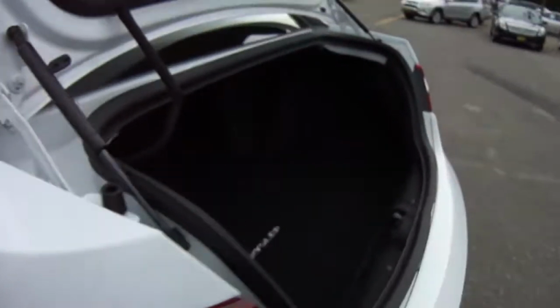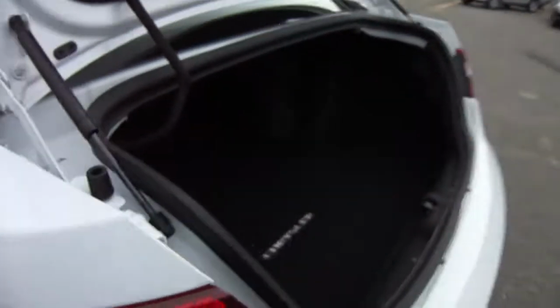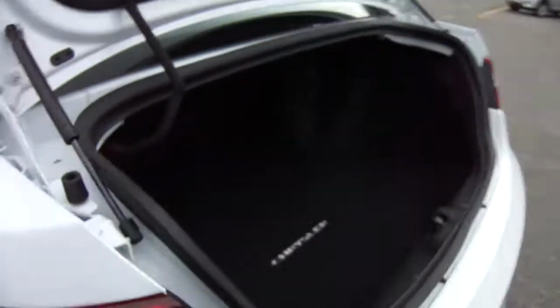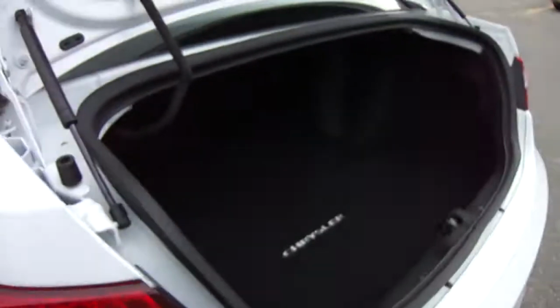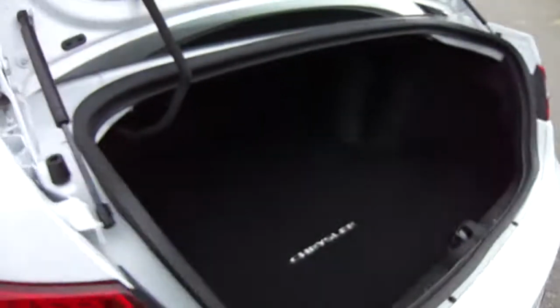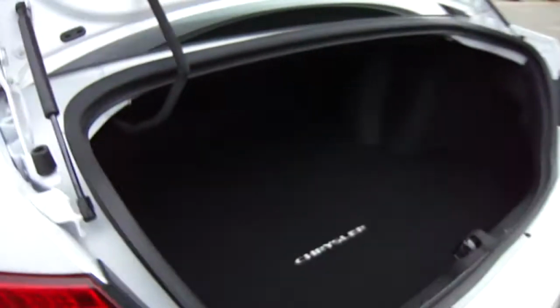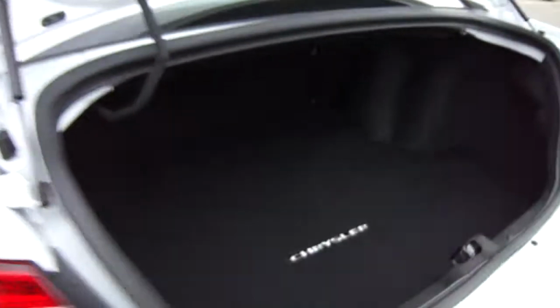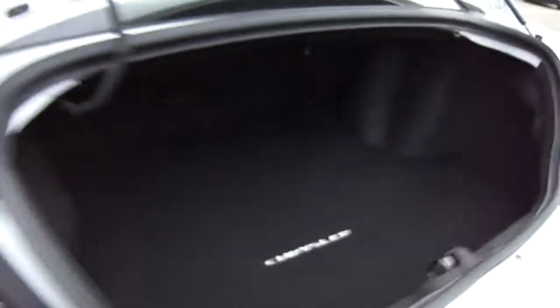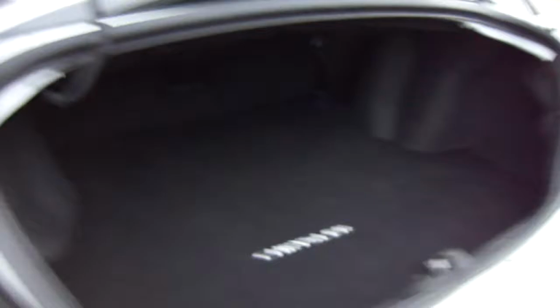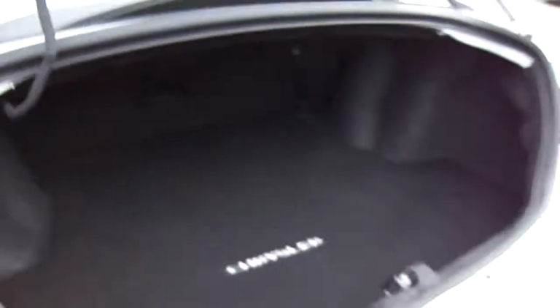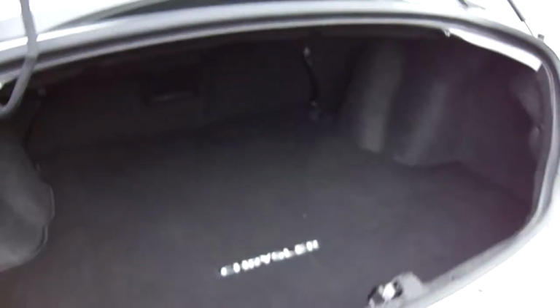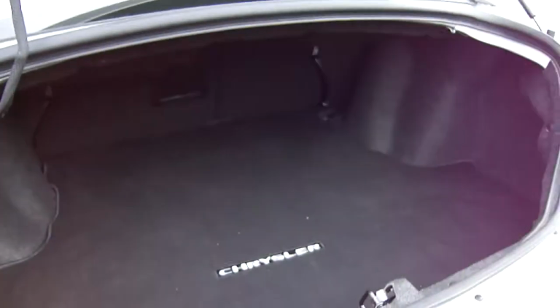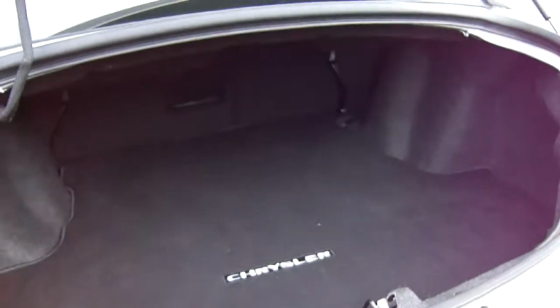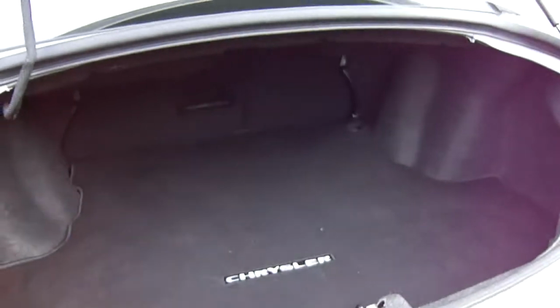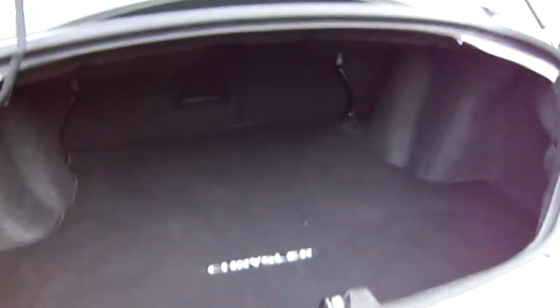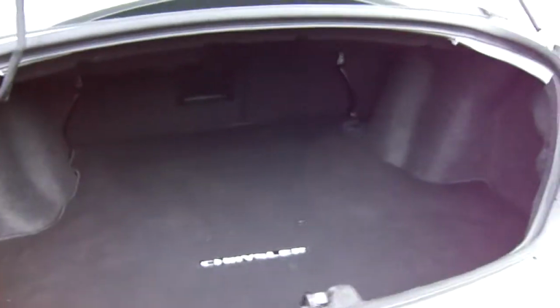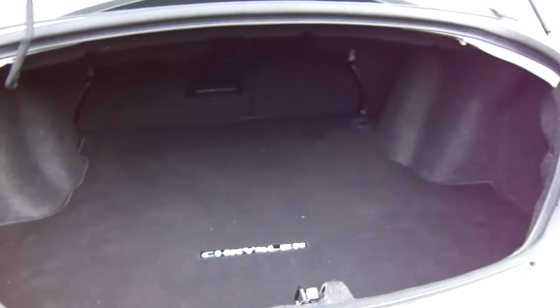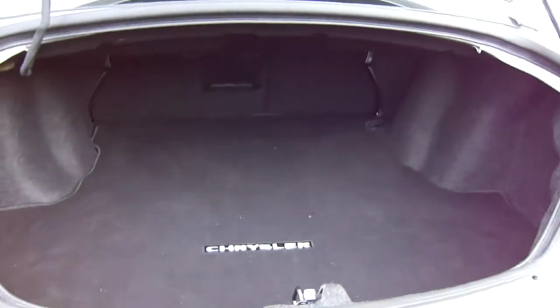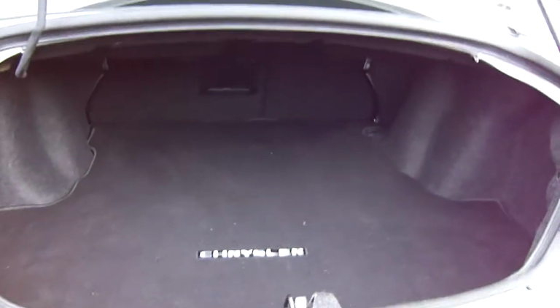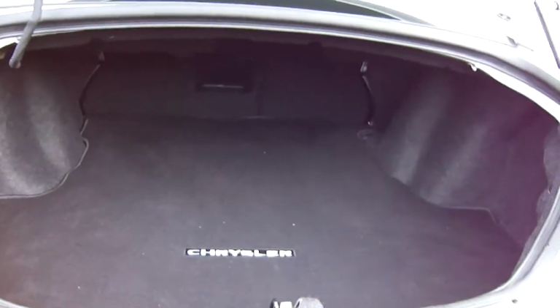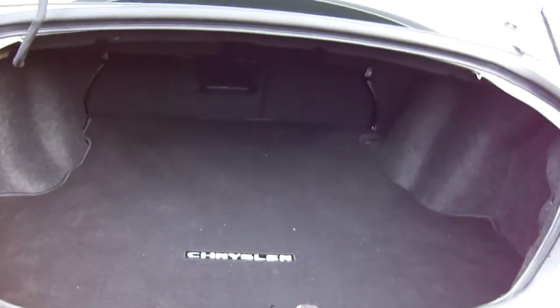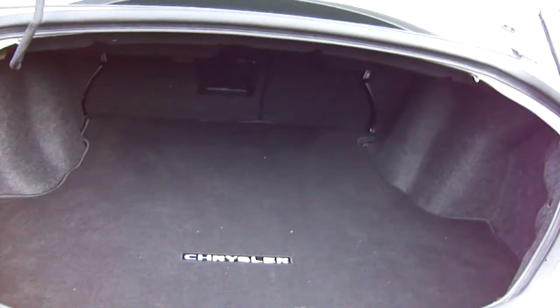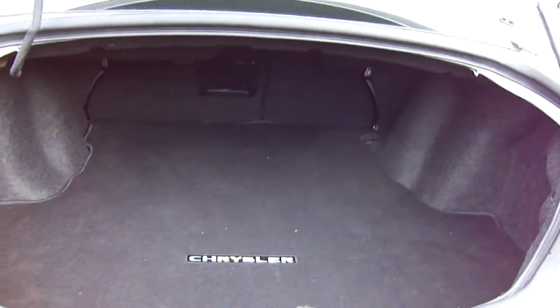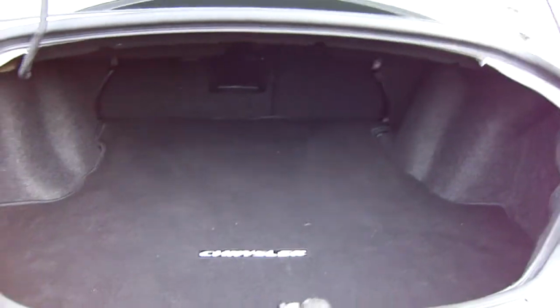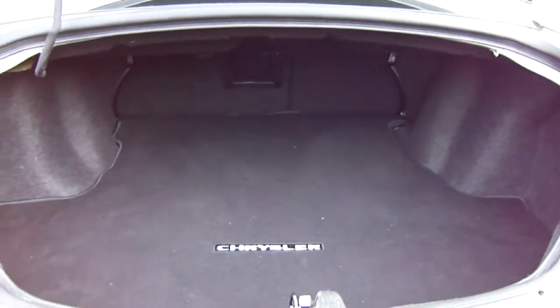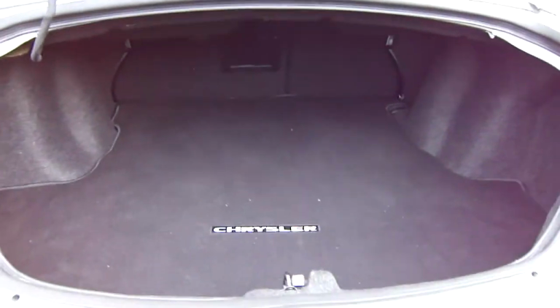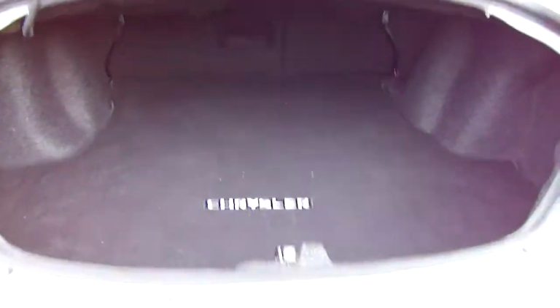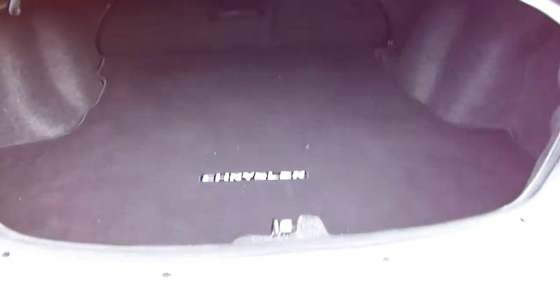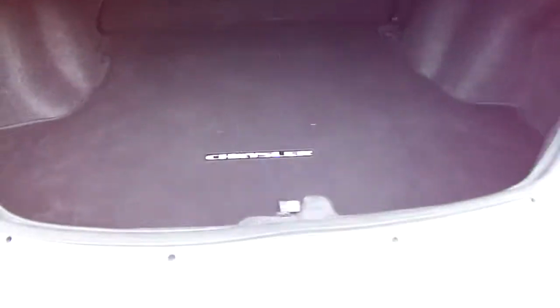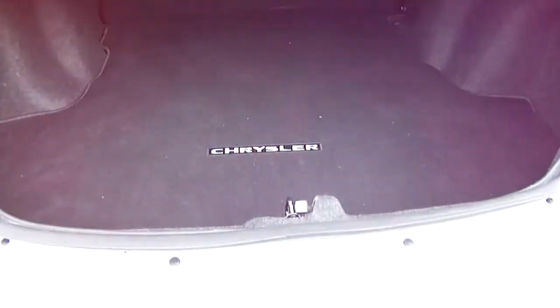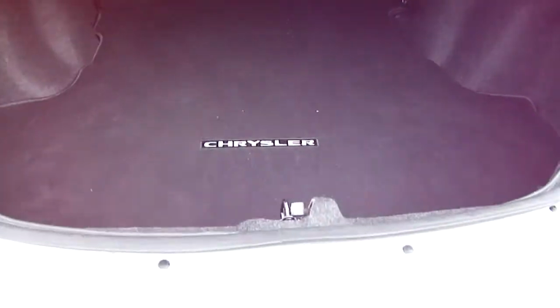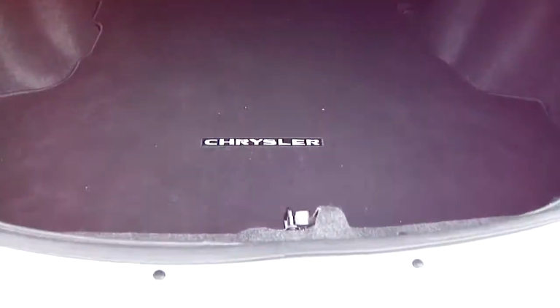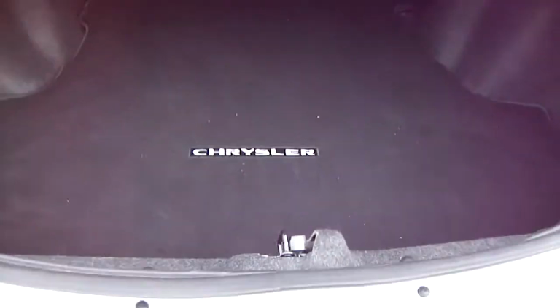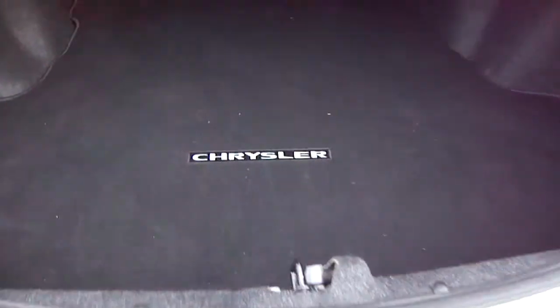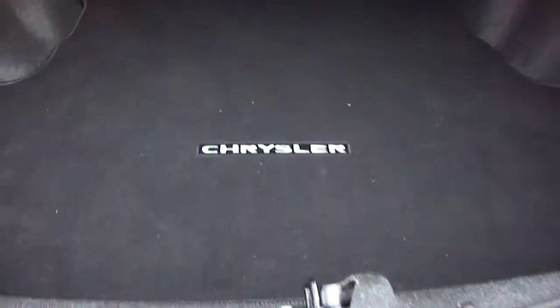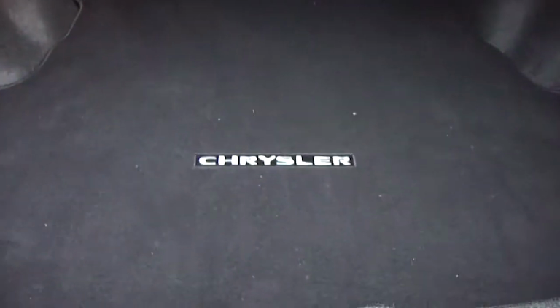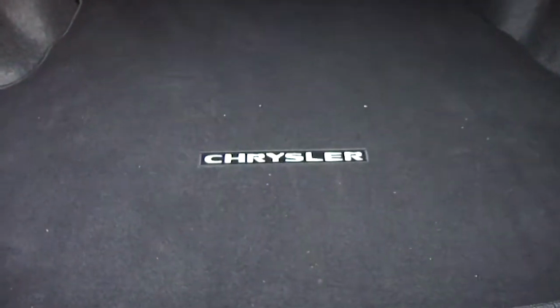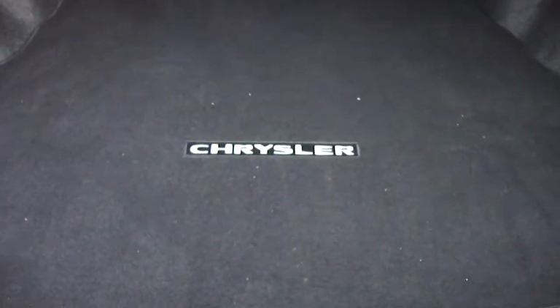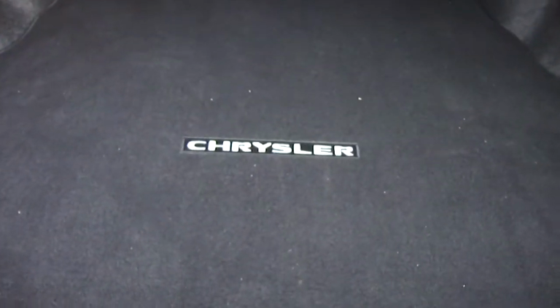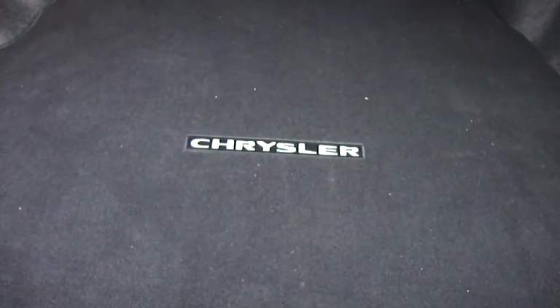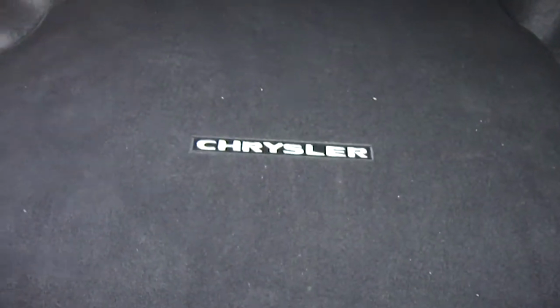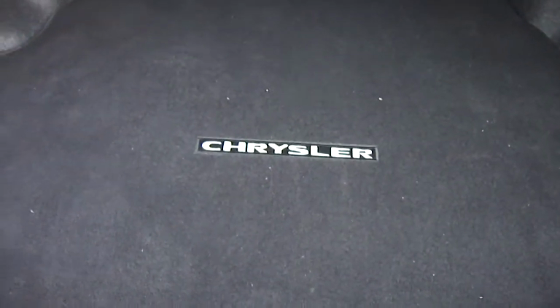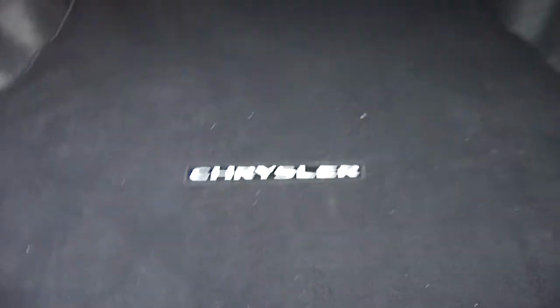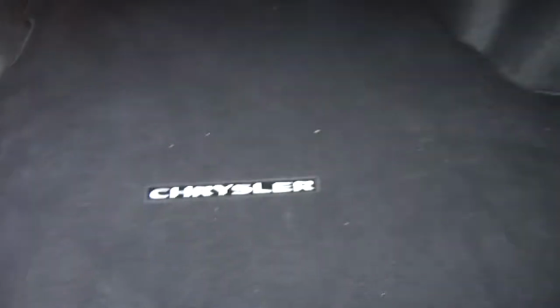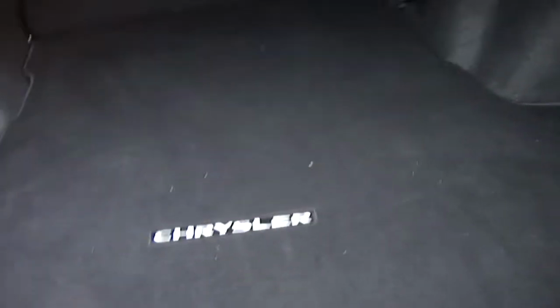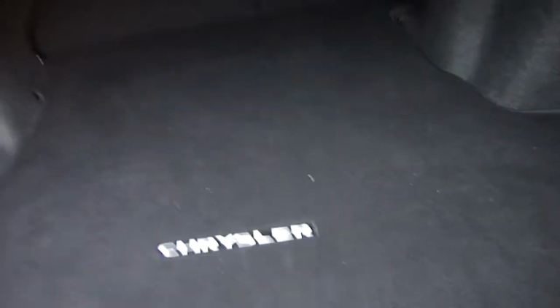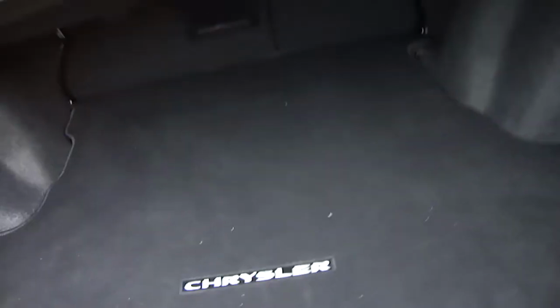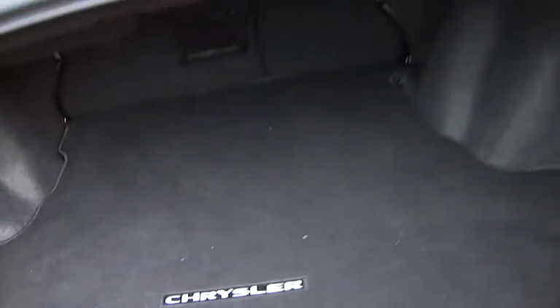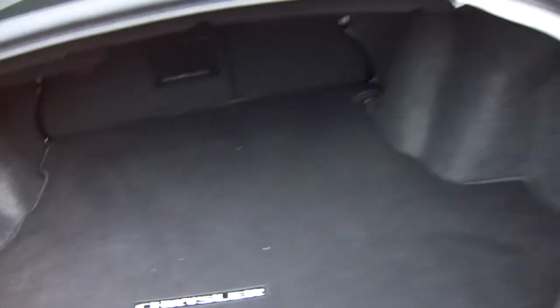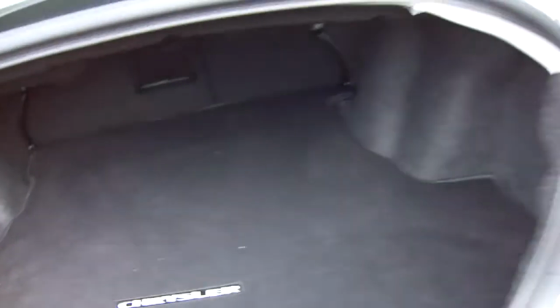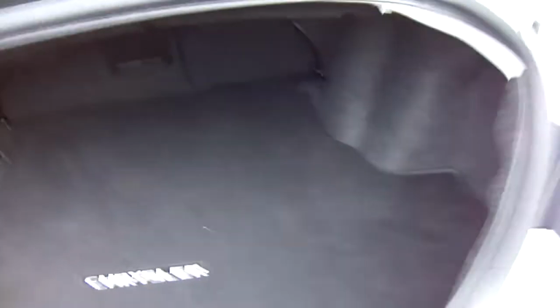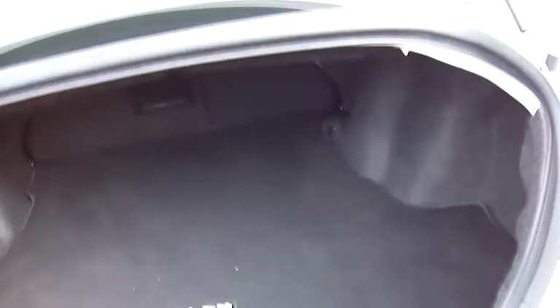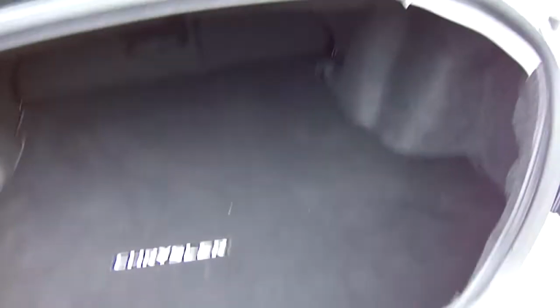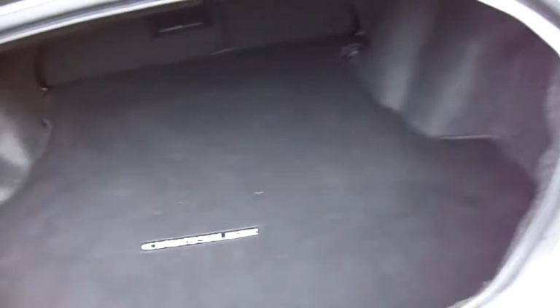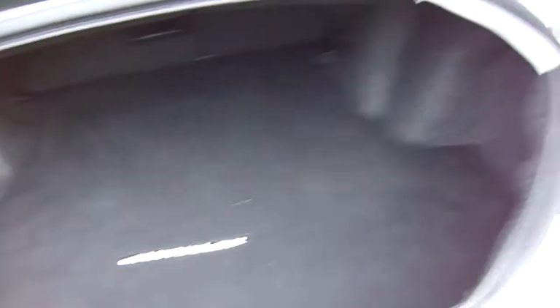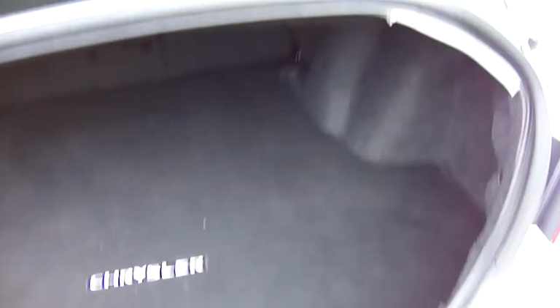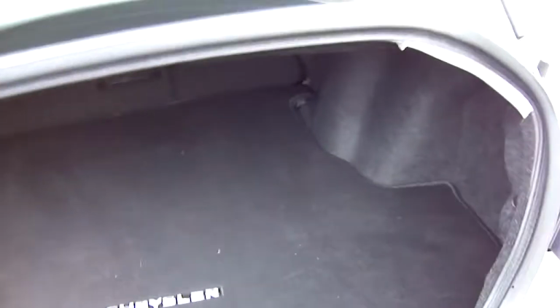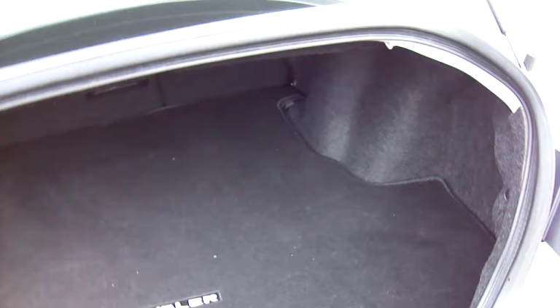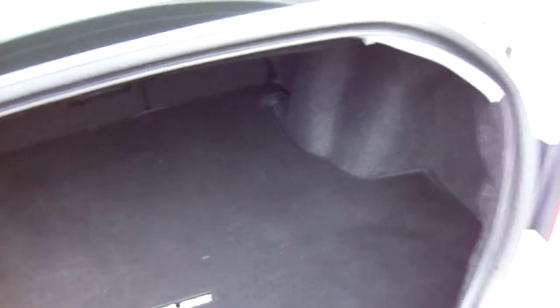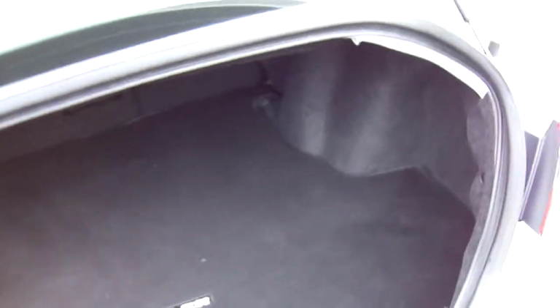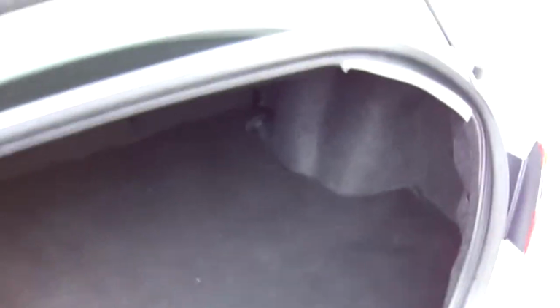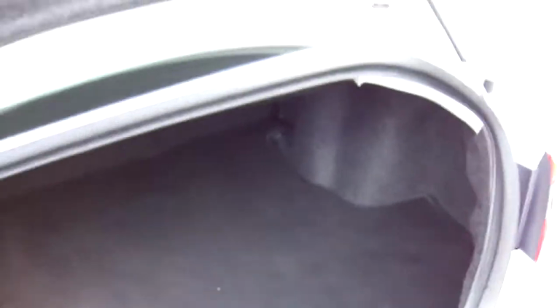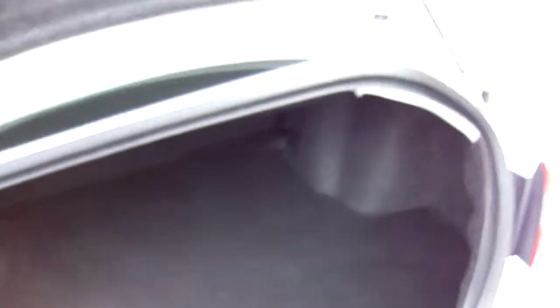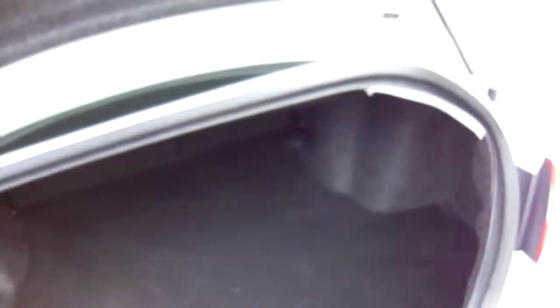Plenty of room in the trunk. It even says Chrysler back there so you can be reminded of what you're driving.